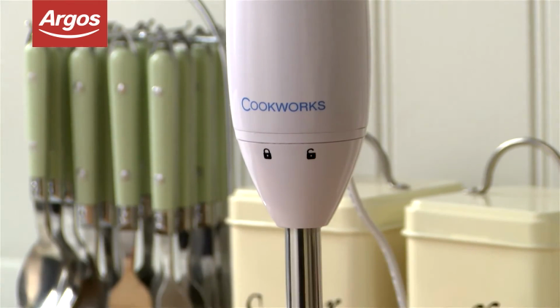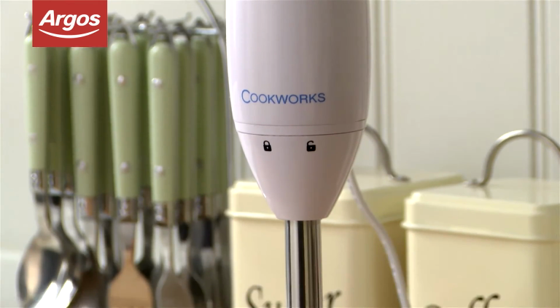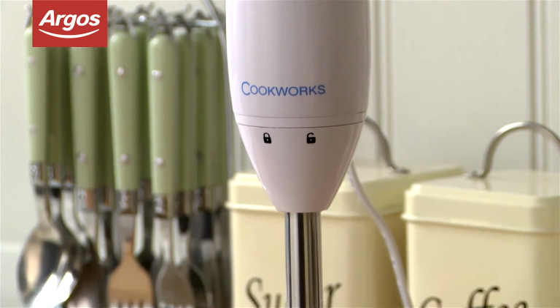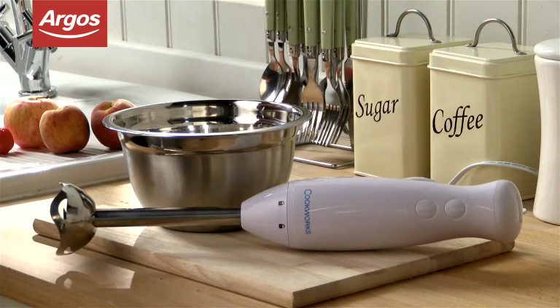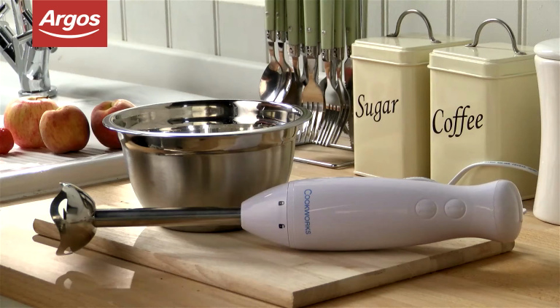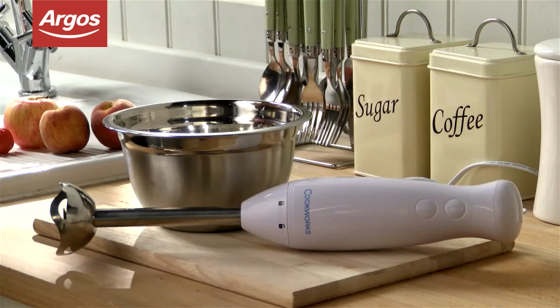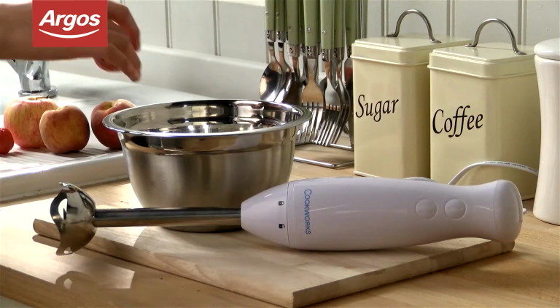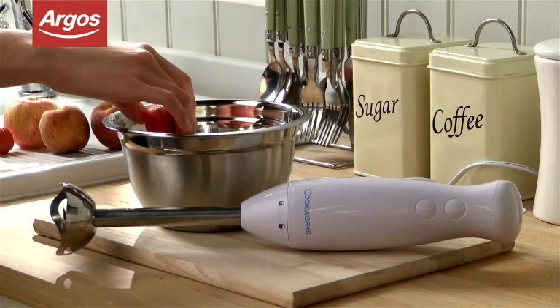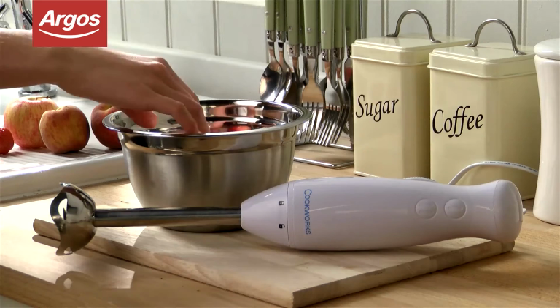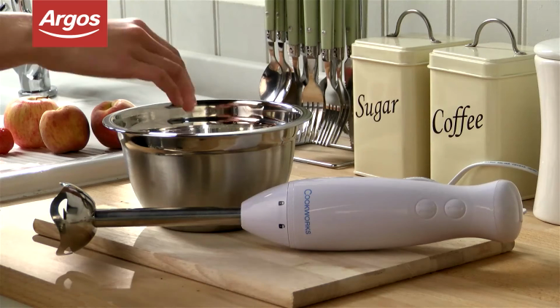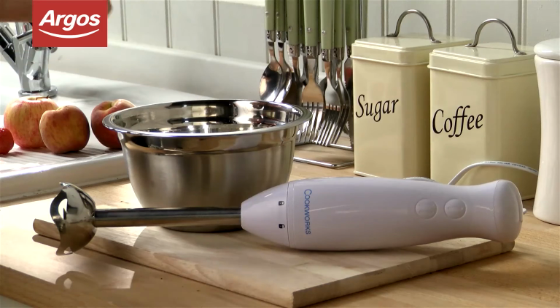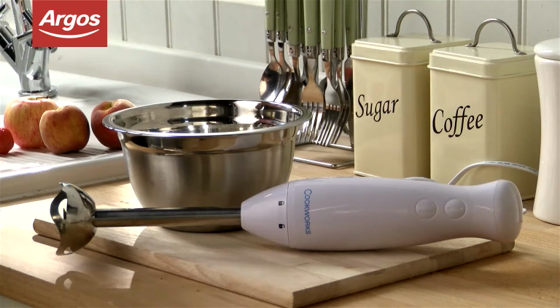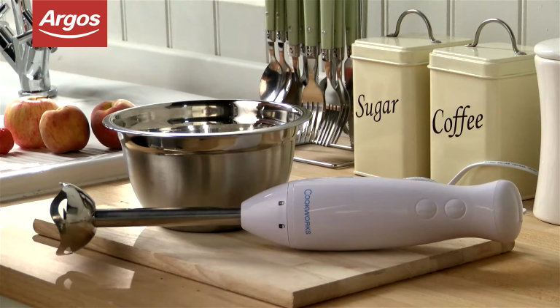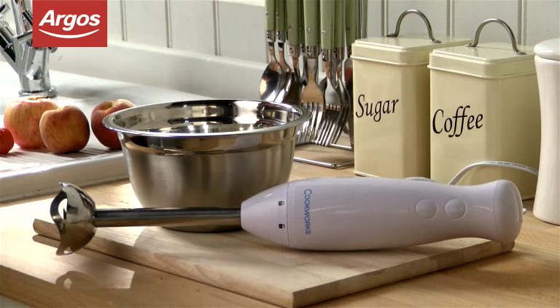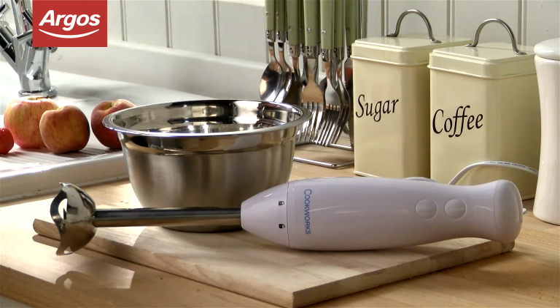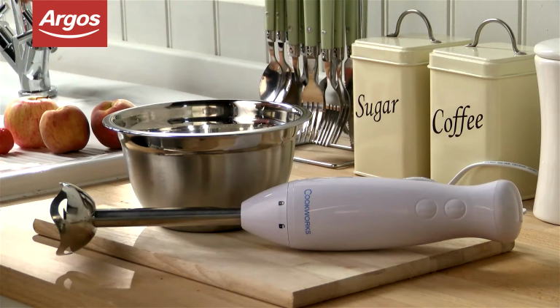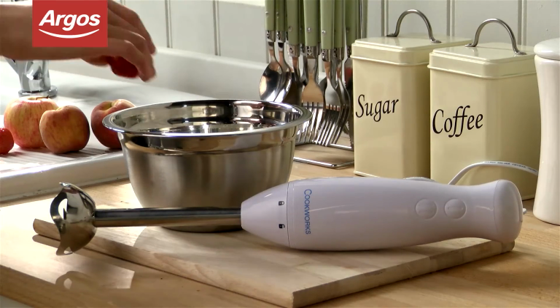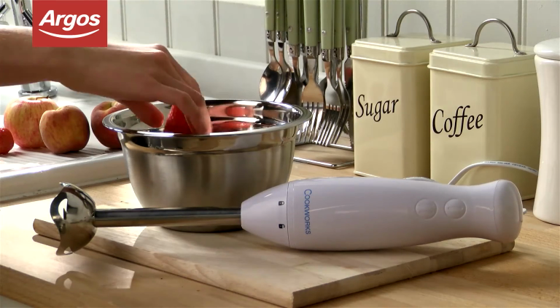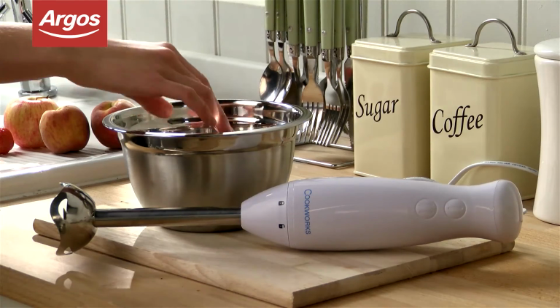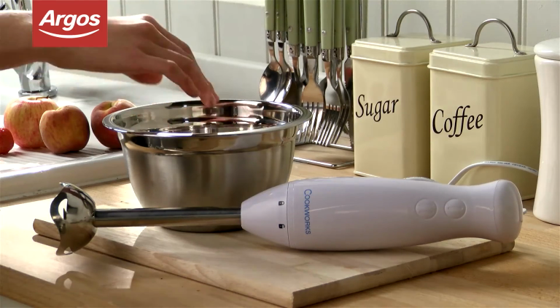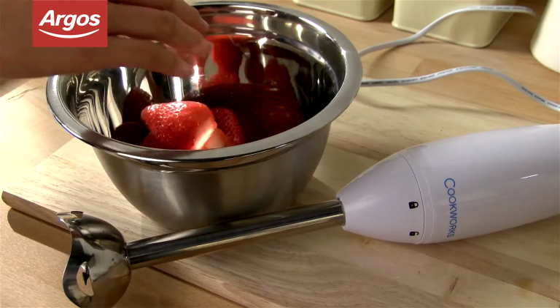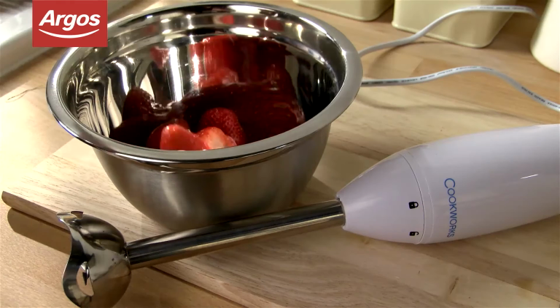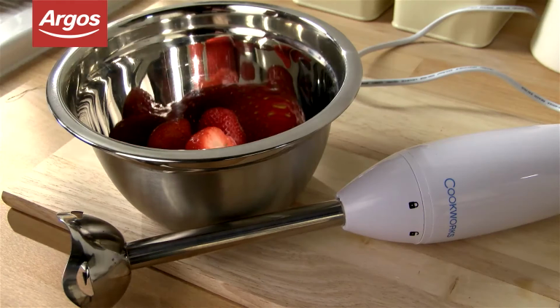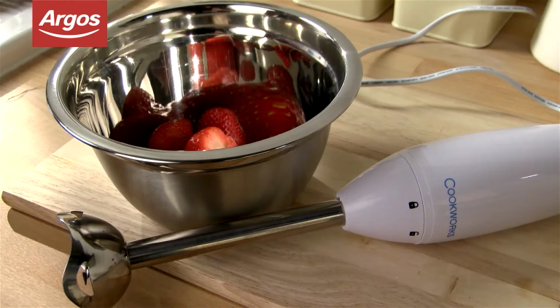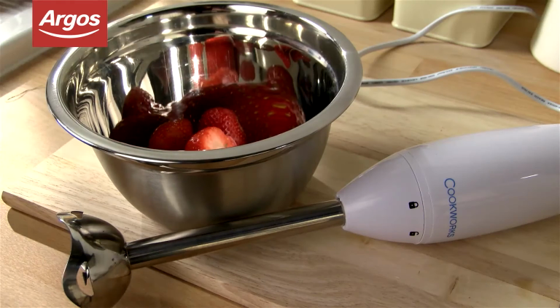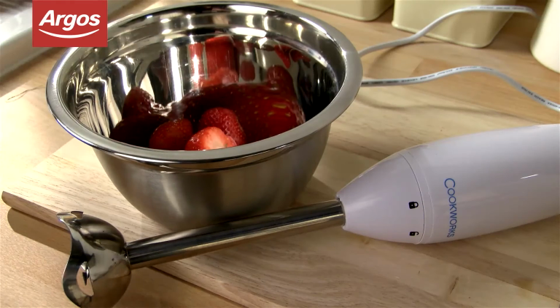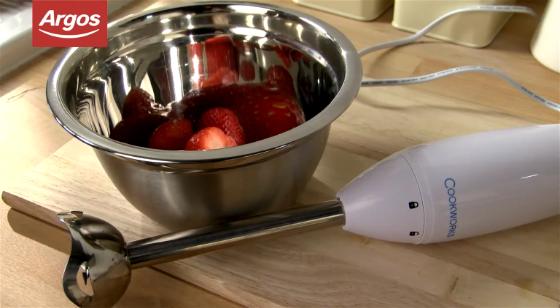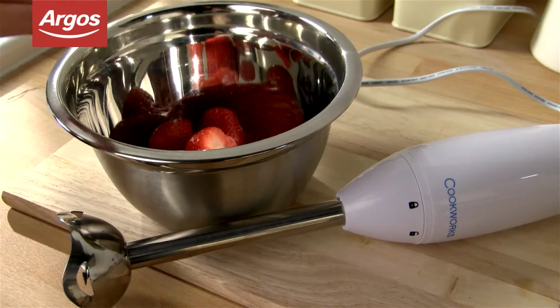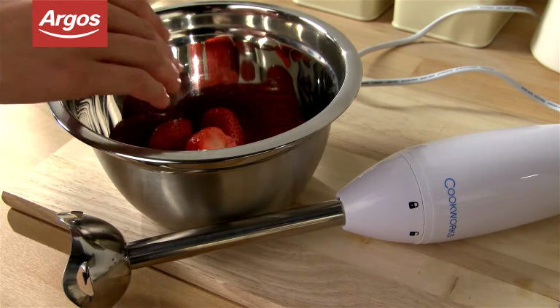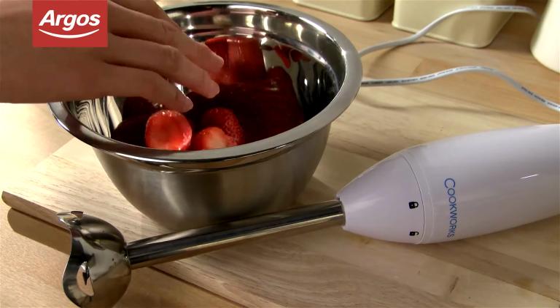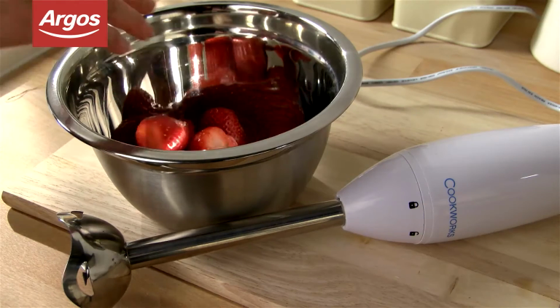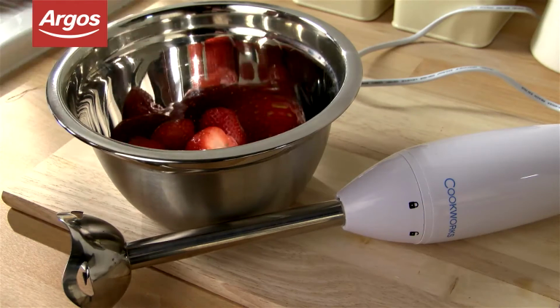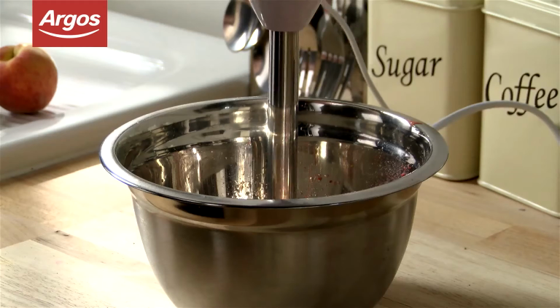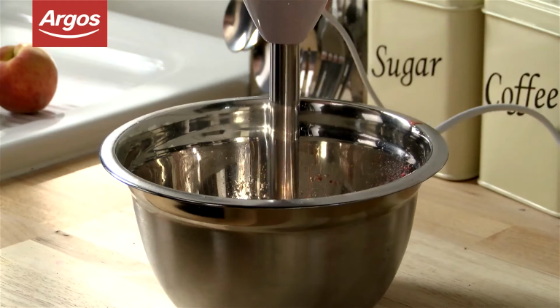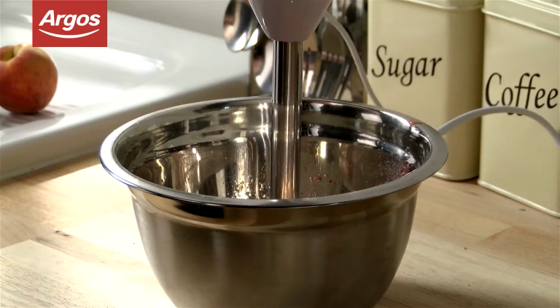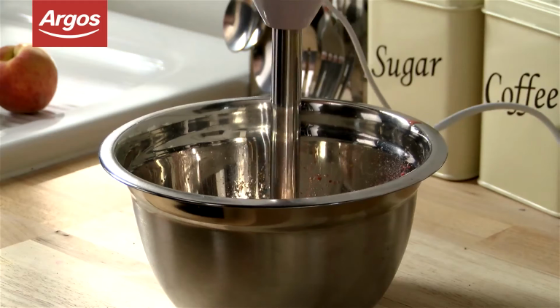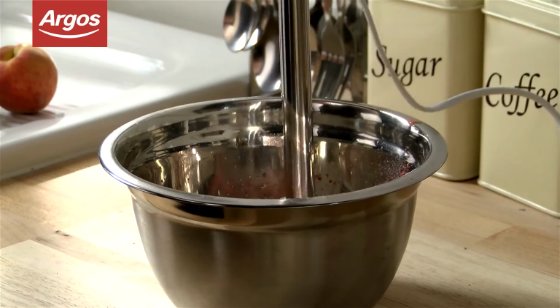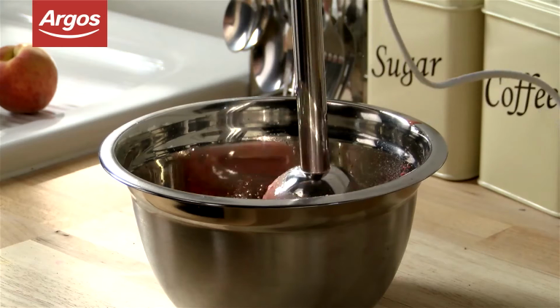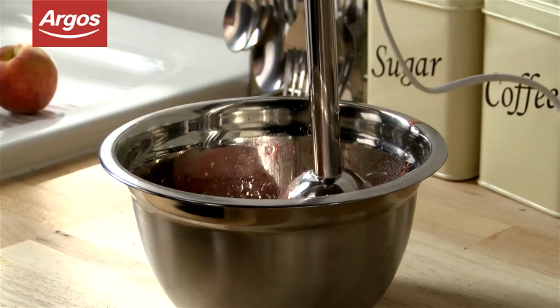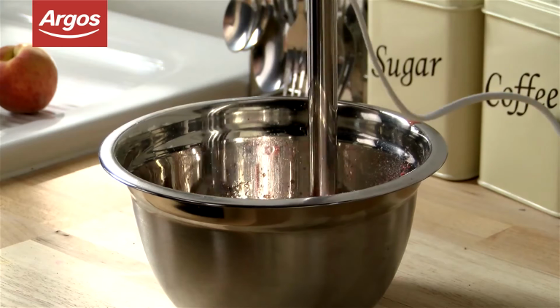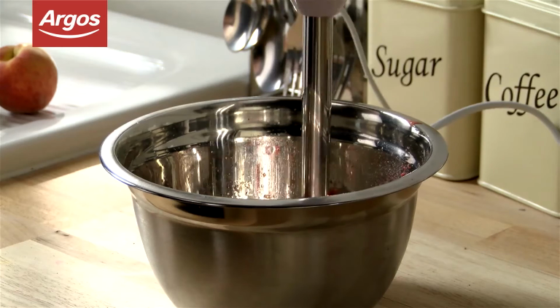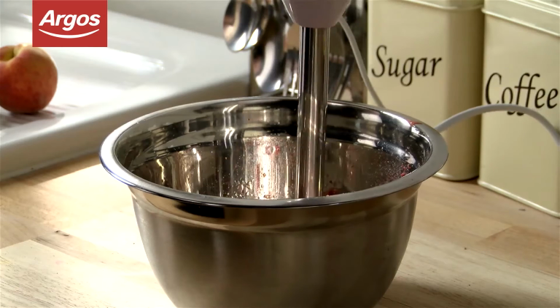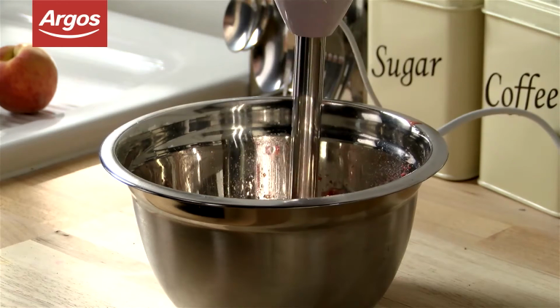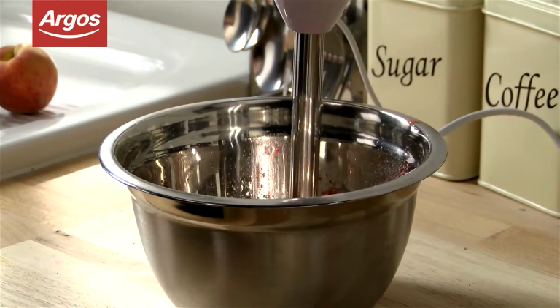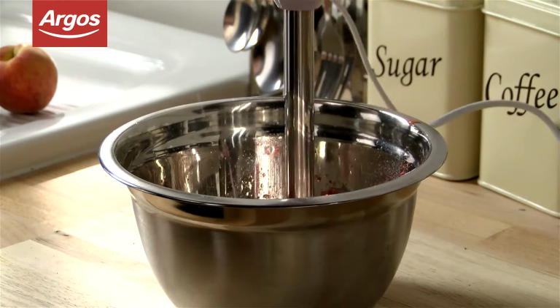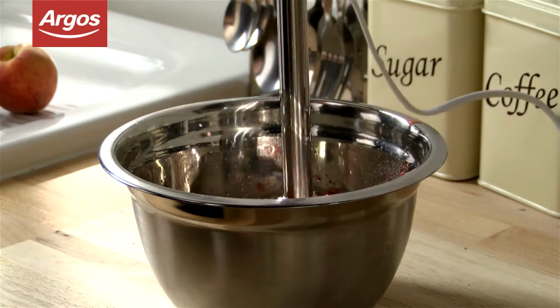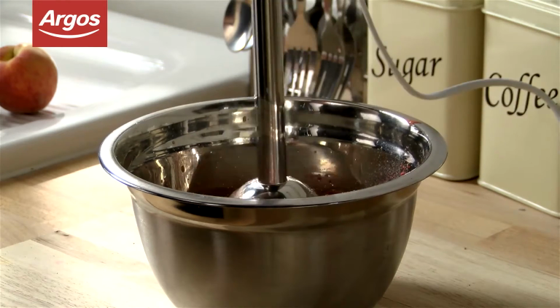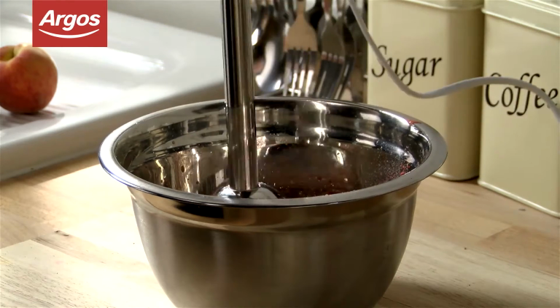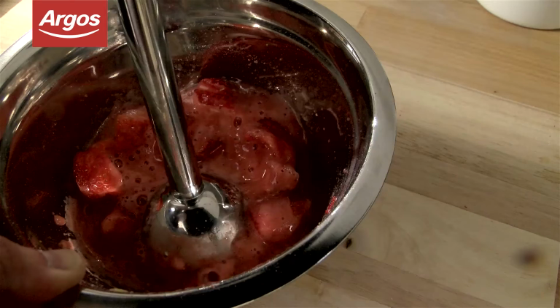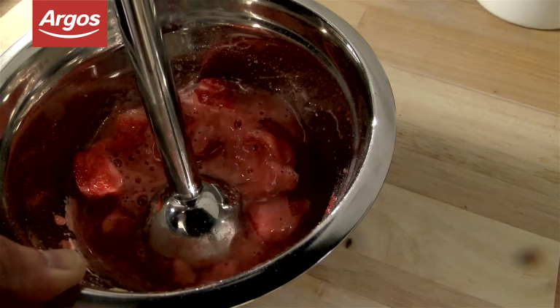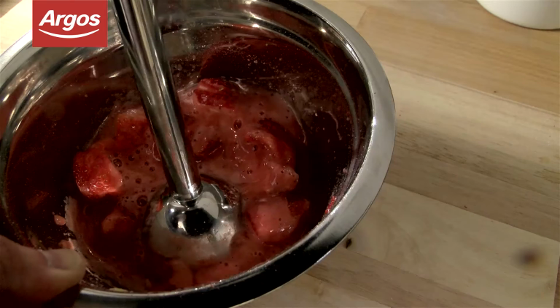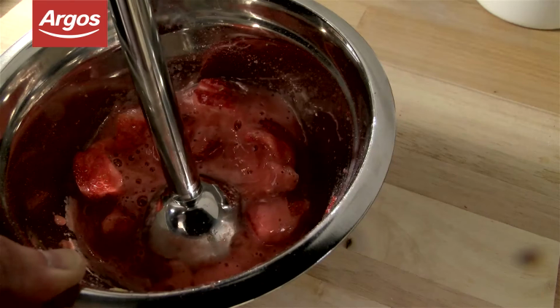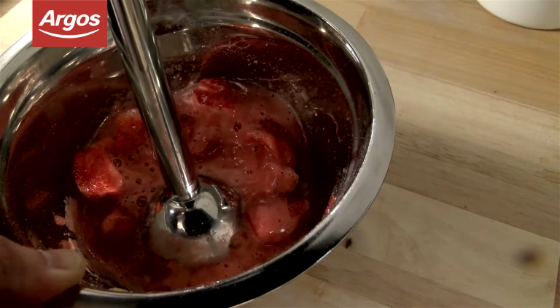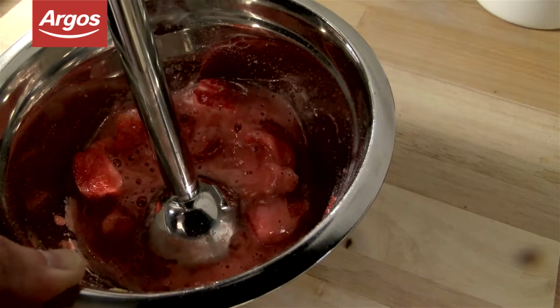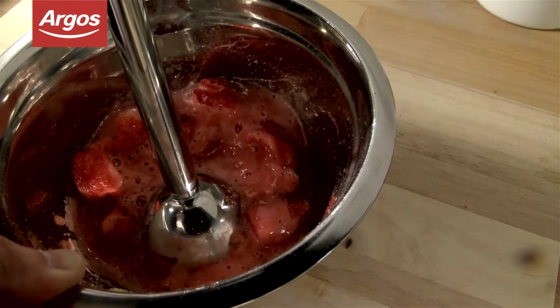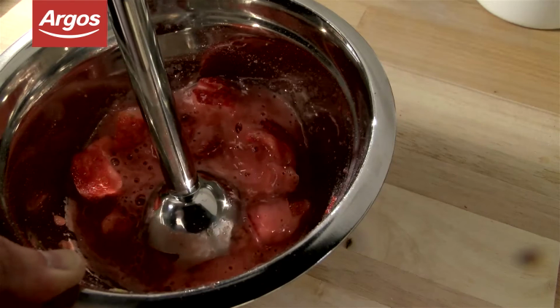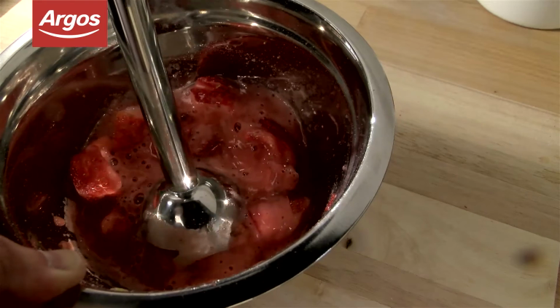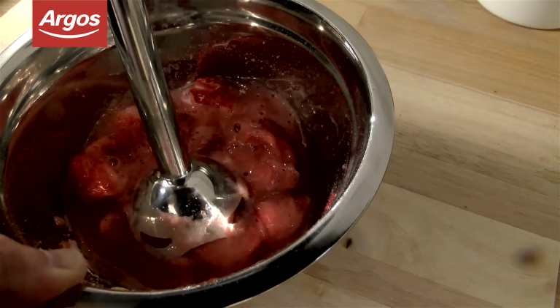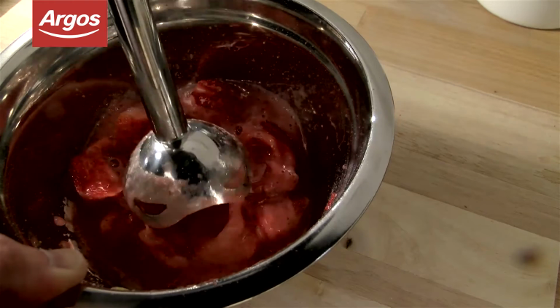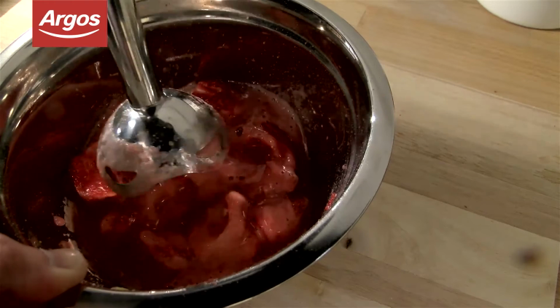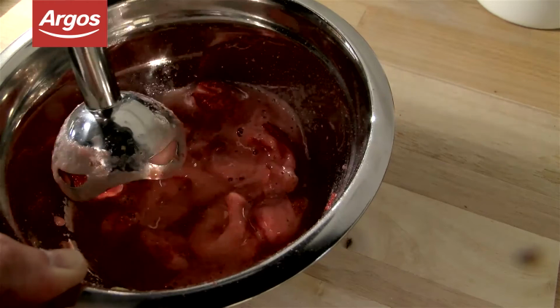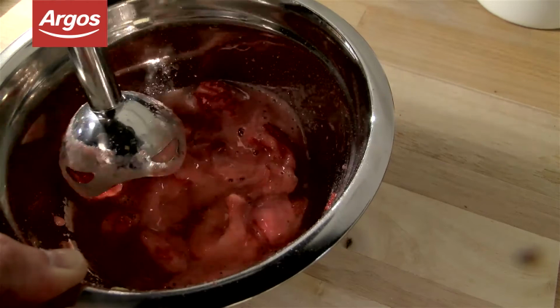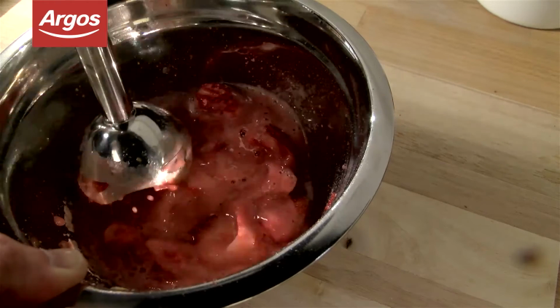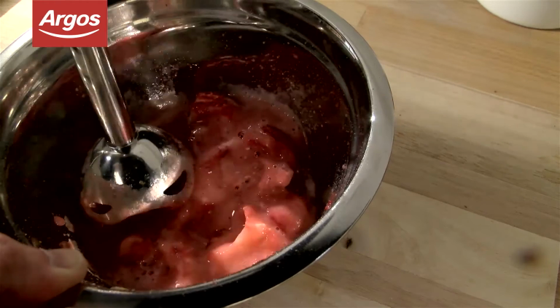With a power output of 400 watts, it's powerful enough to blend vegetables and fruits, perfect for quick and easy baby food.